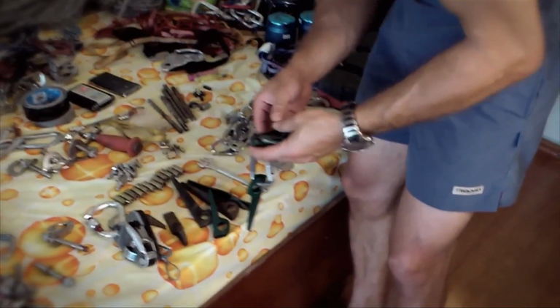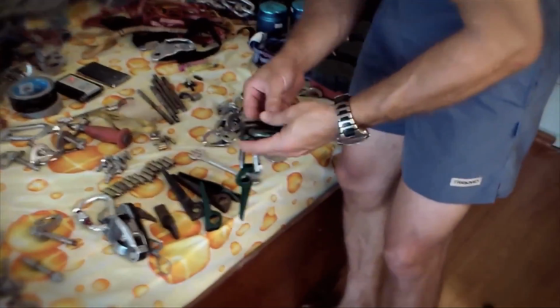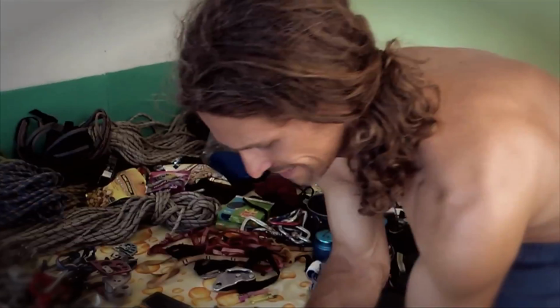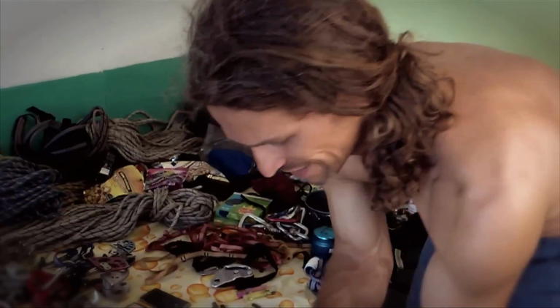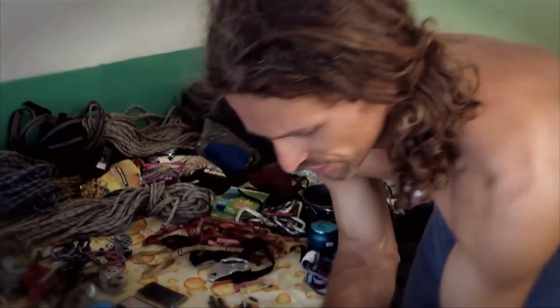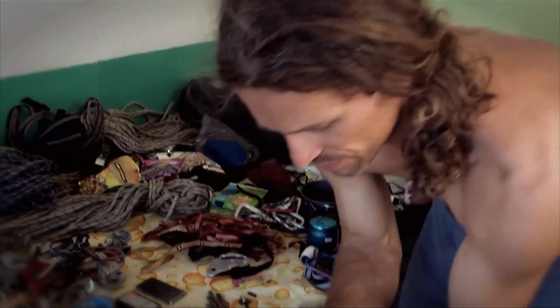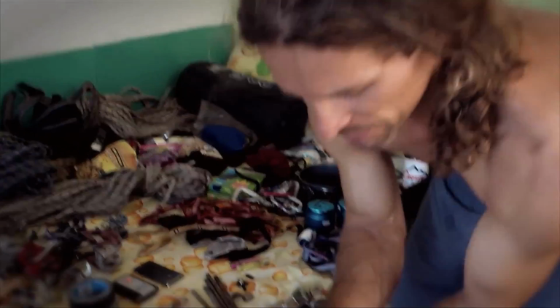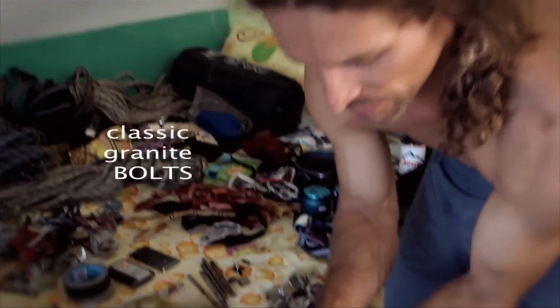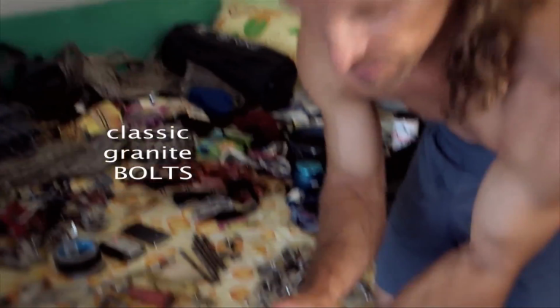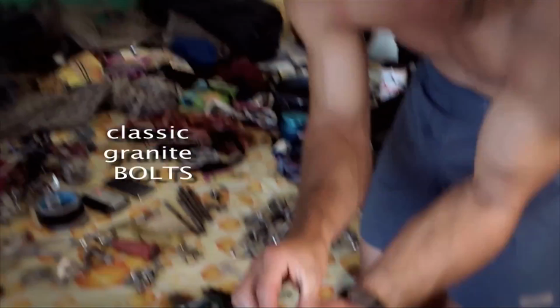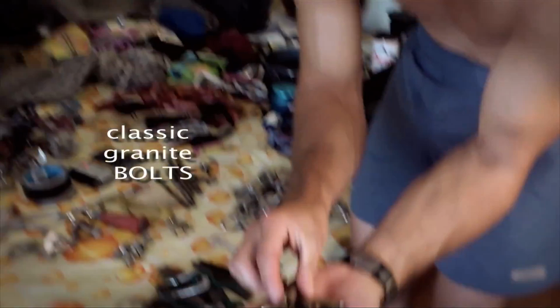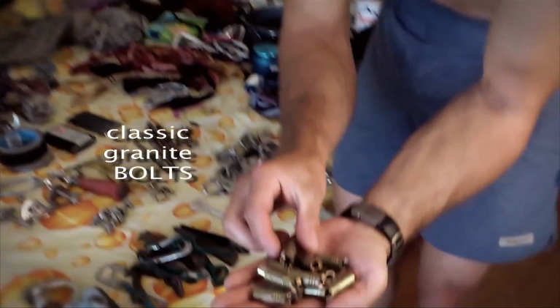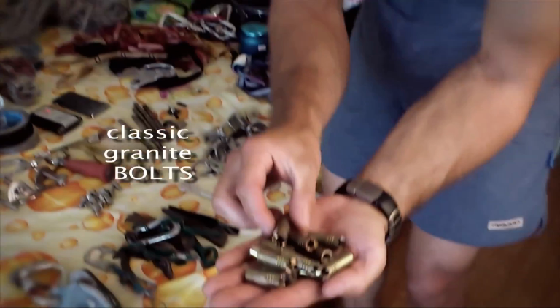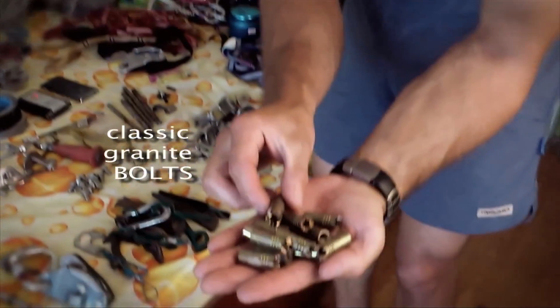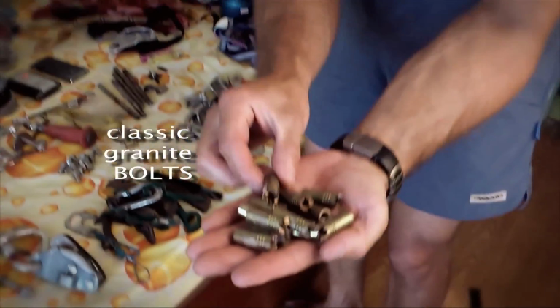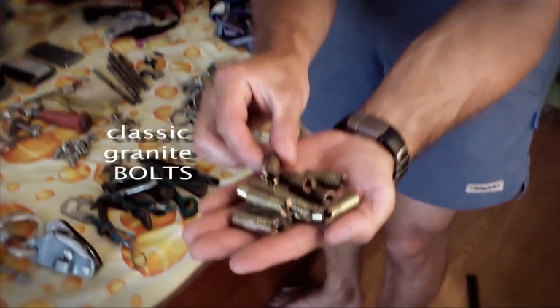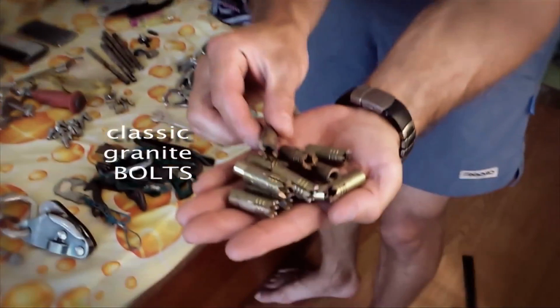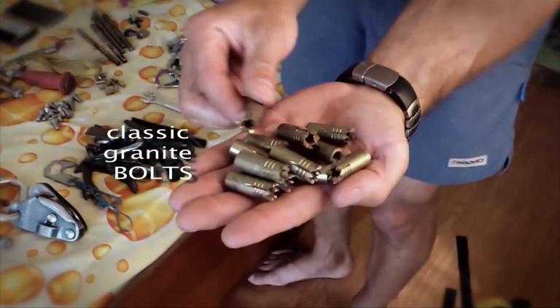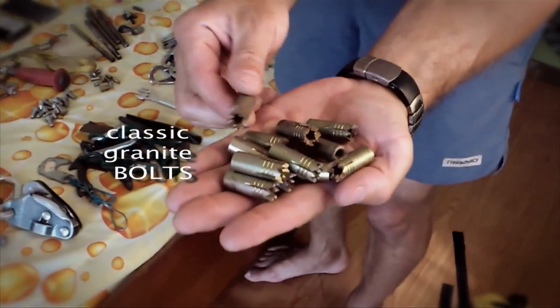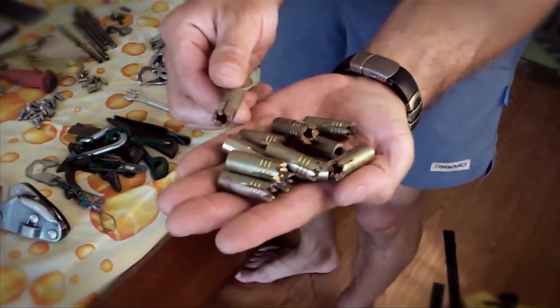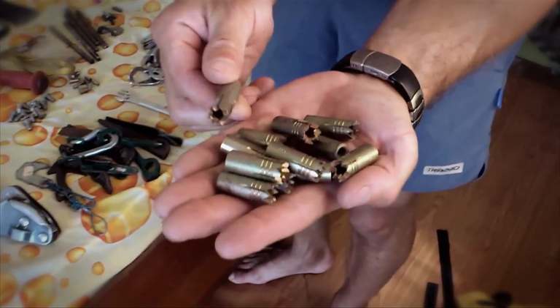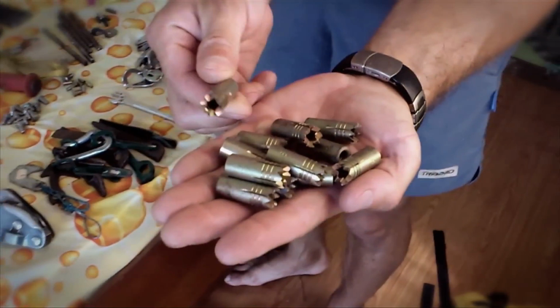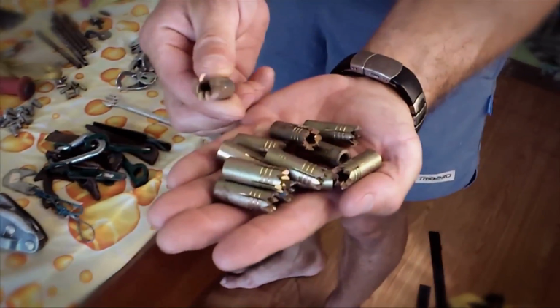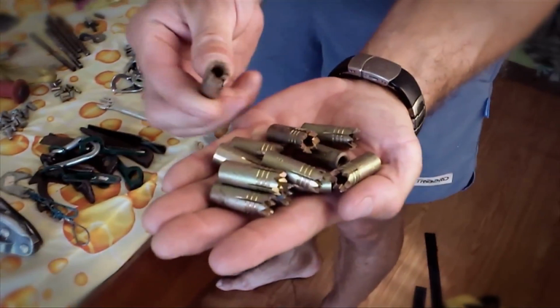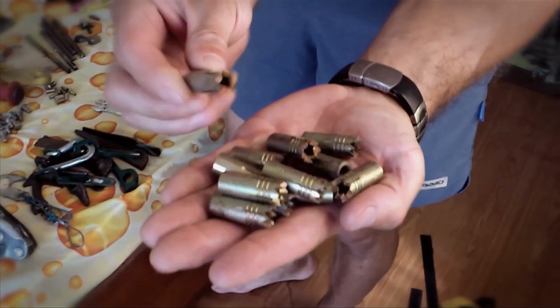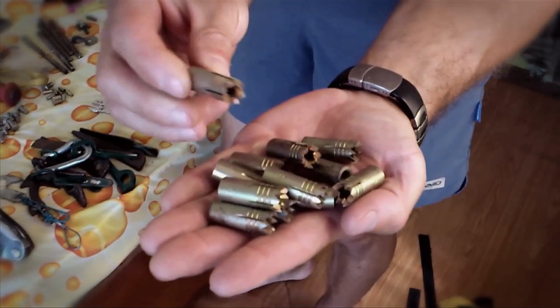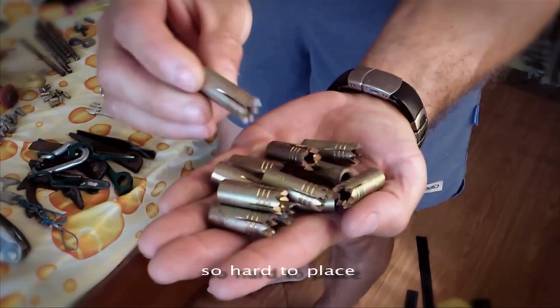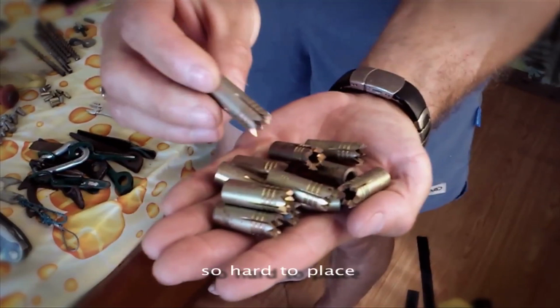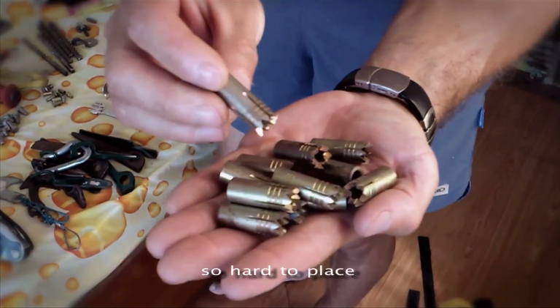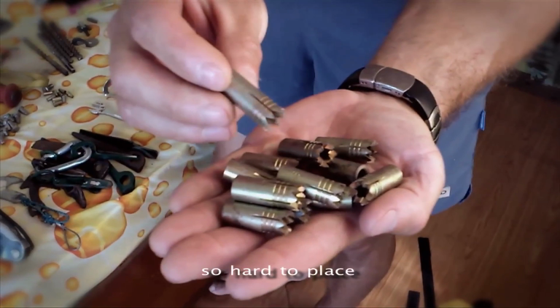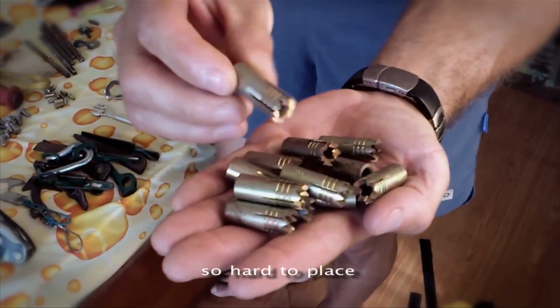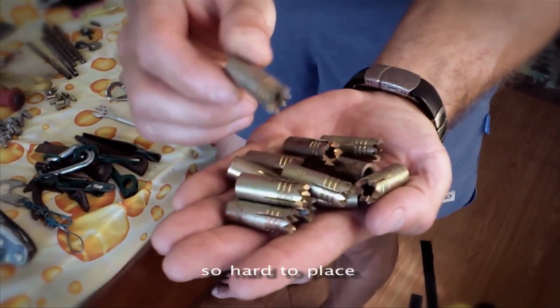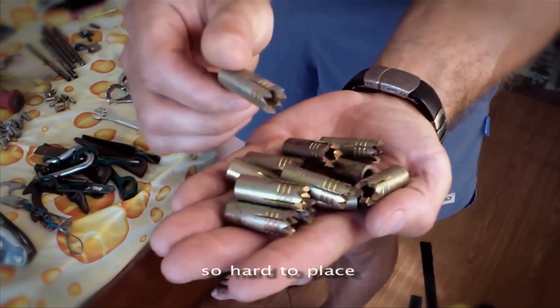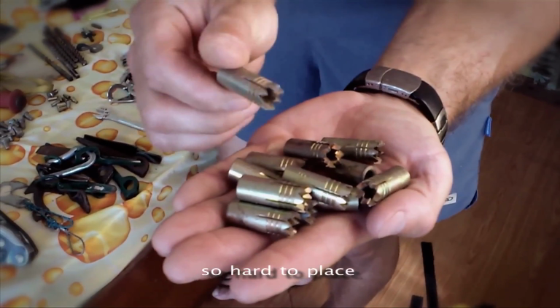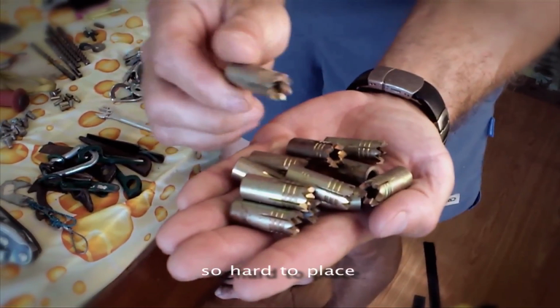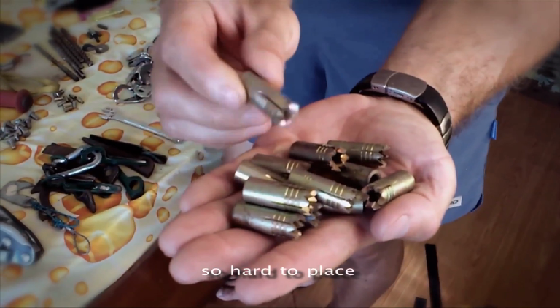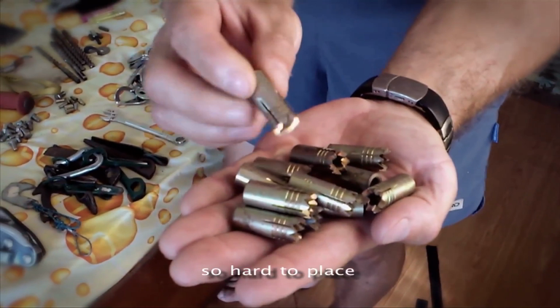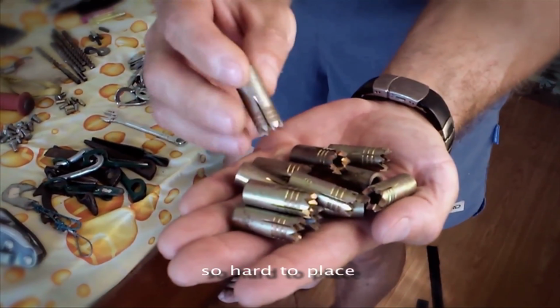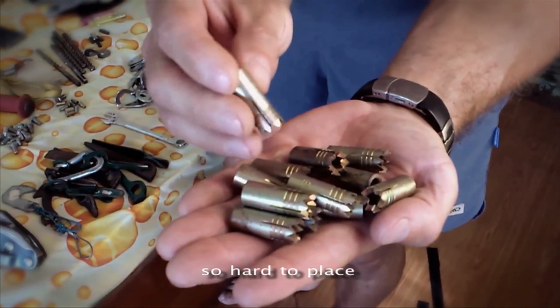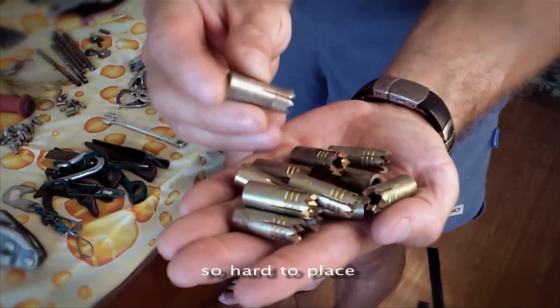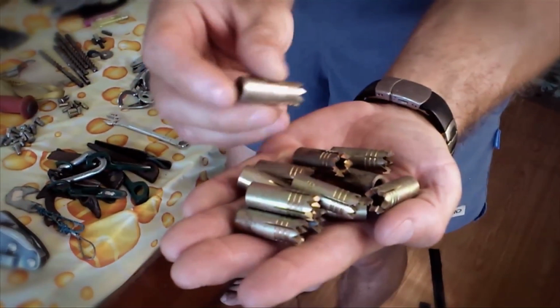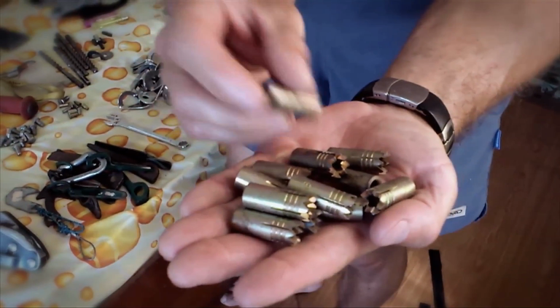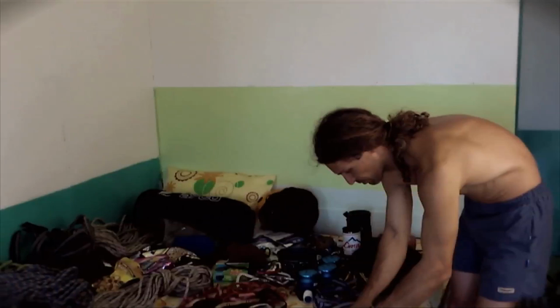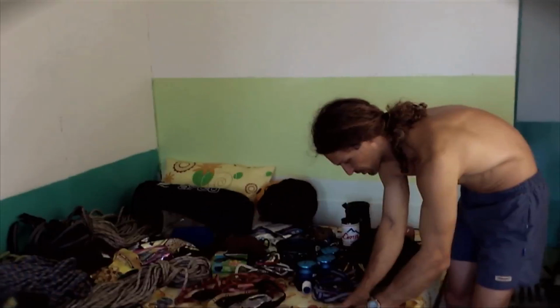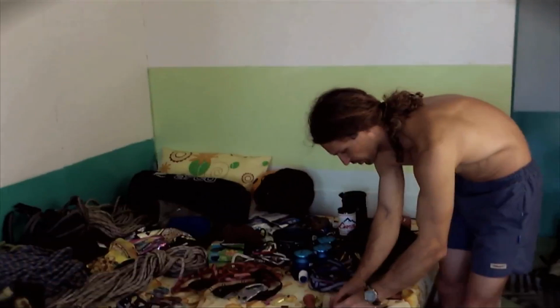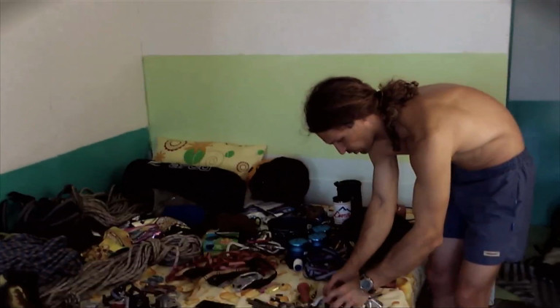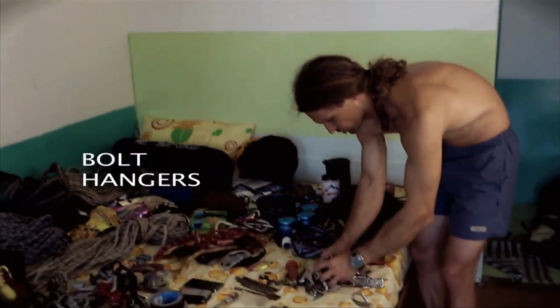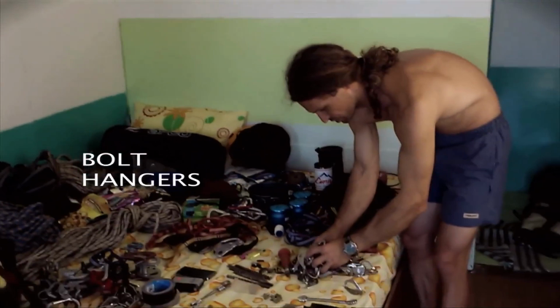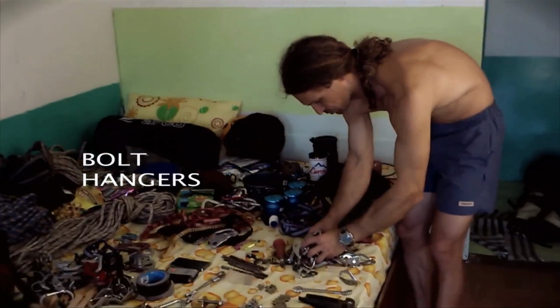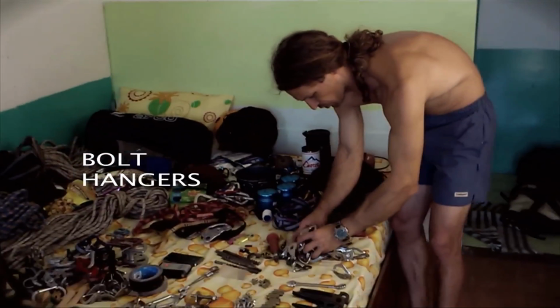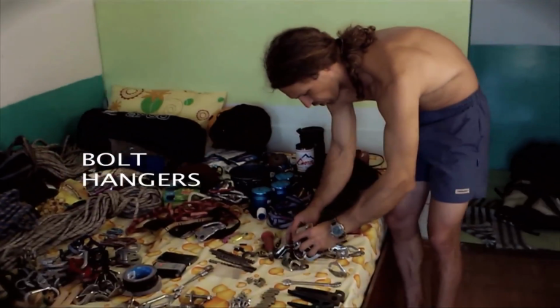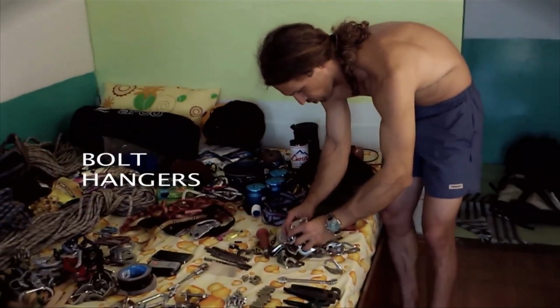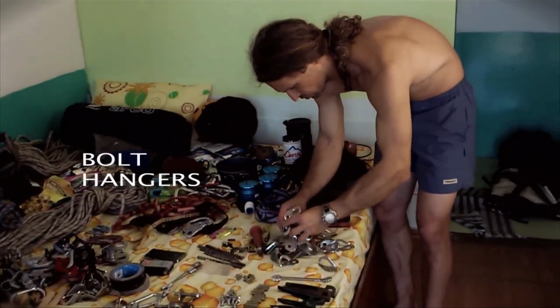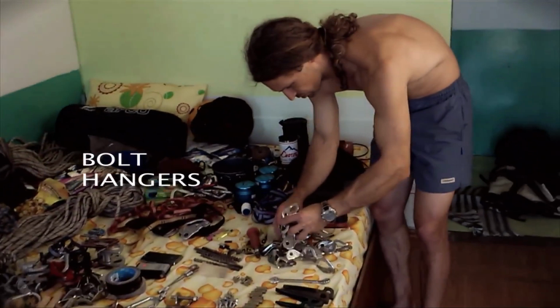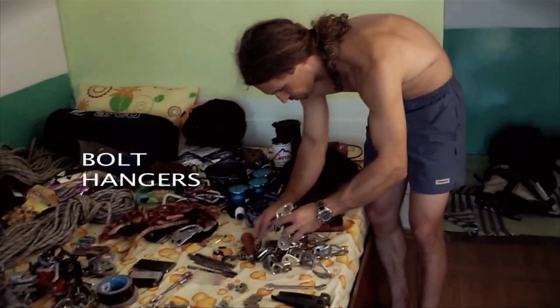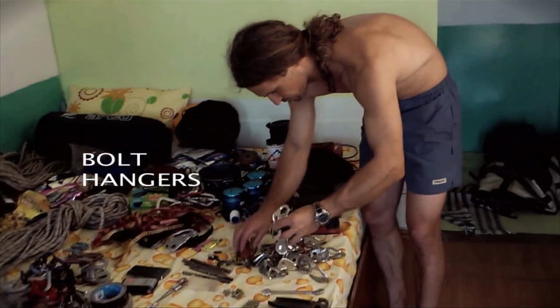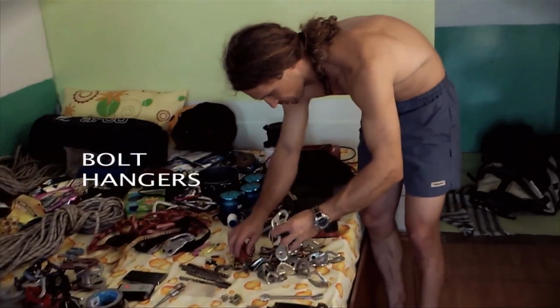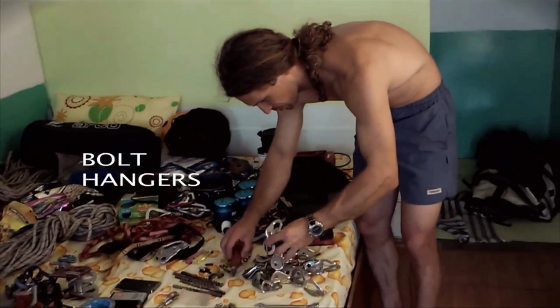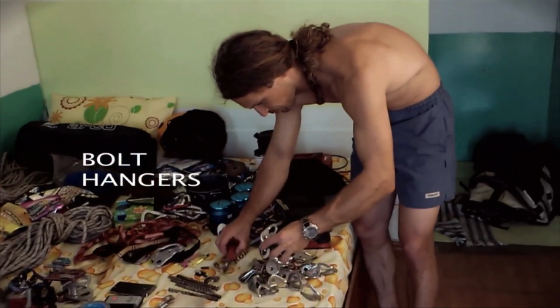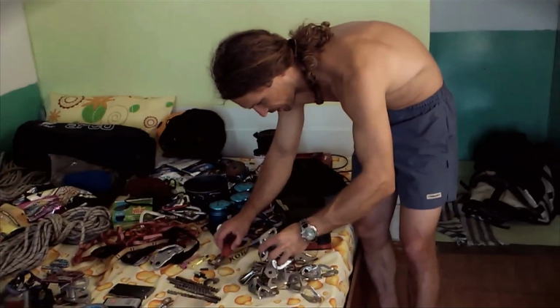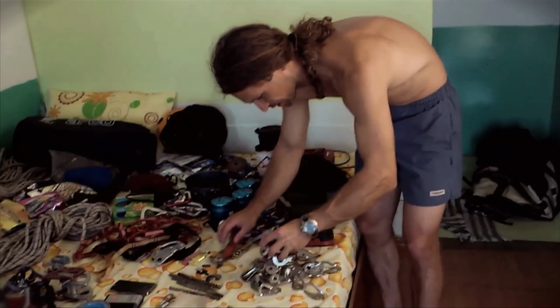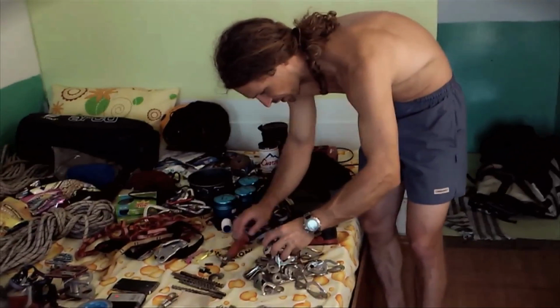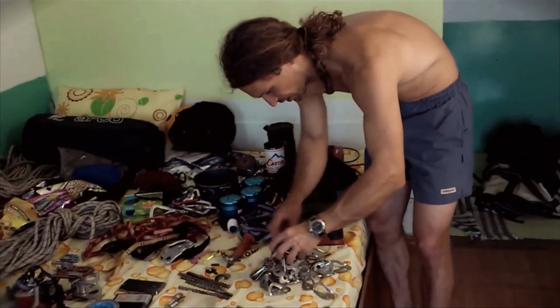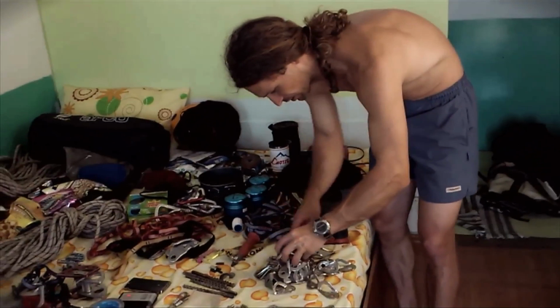Klasyczne spity, klasyczne zupełnie spity, które lądują w granicie. Mamy tego sporo — samych plakietek.